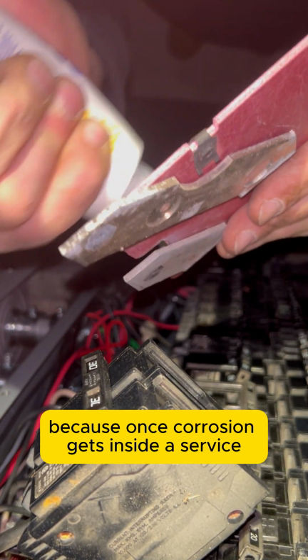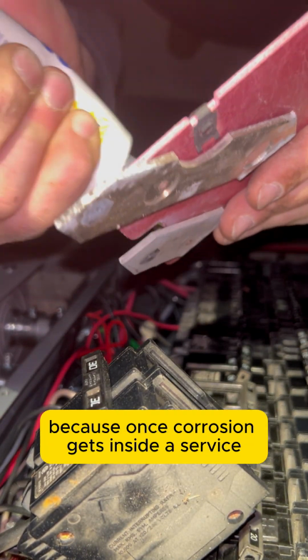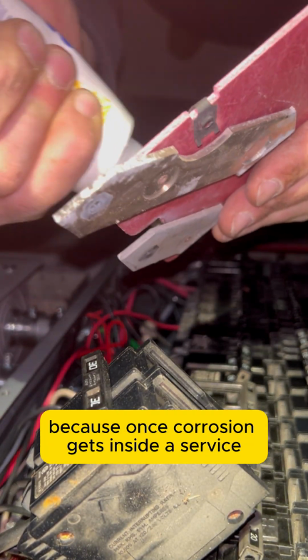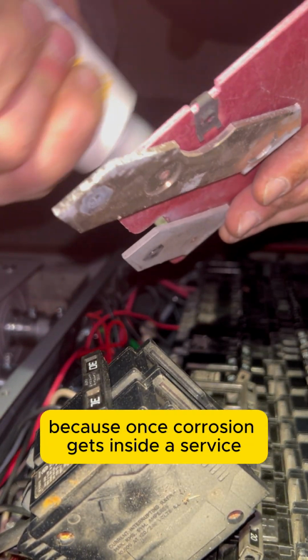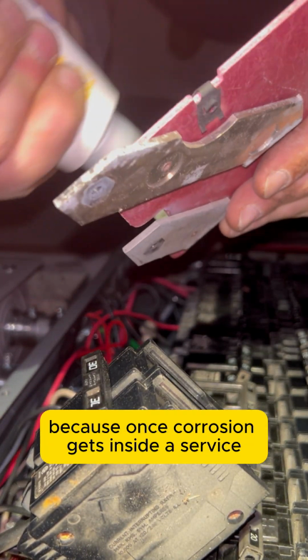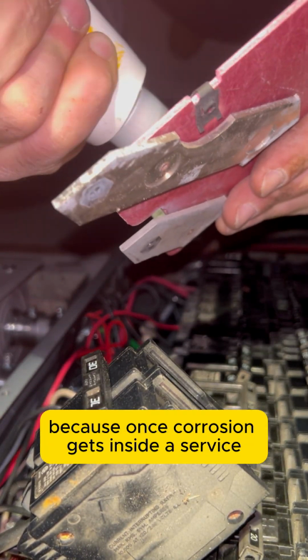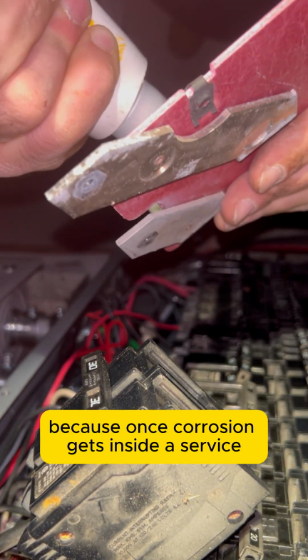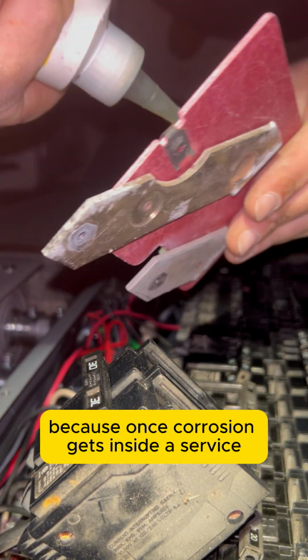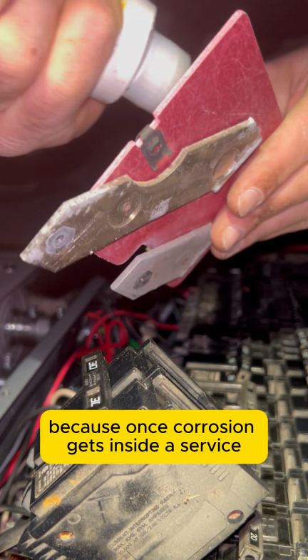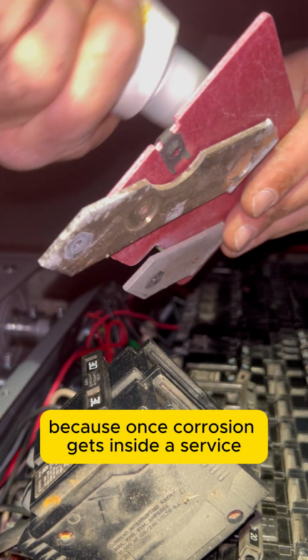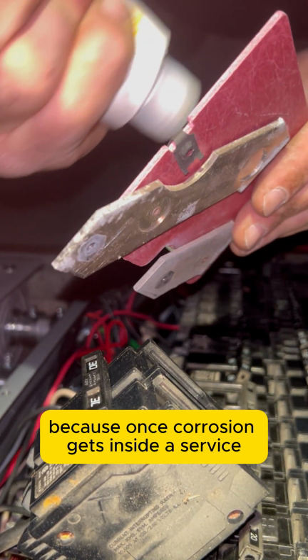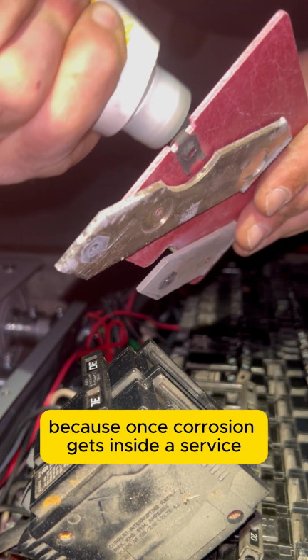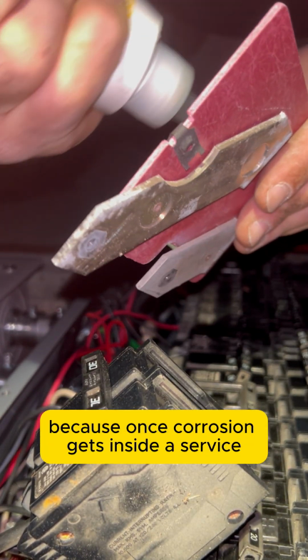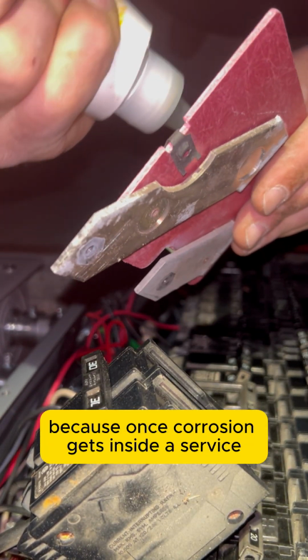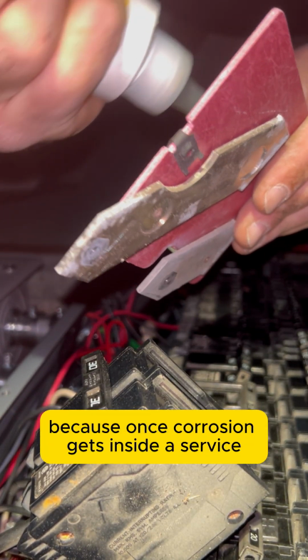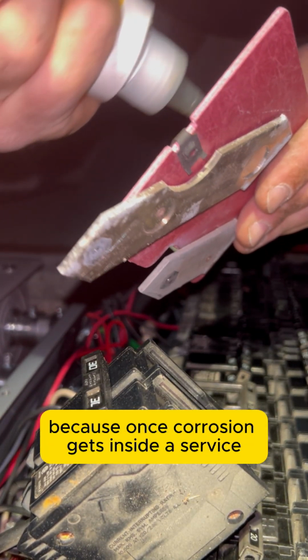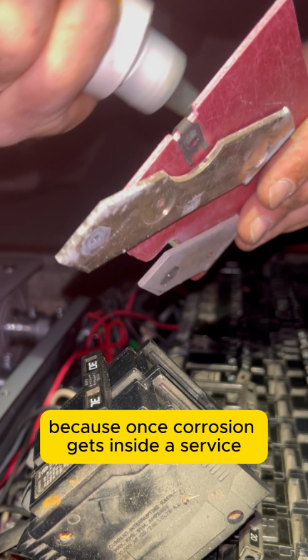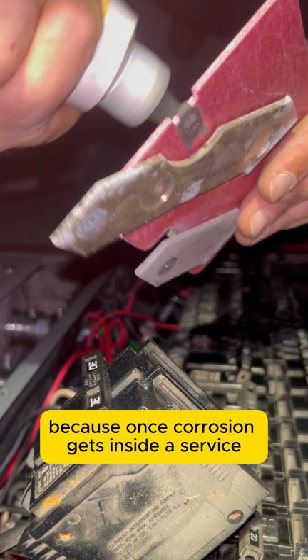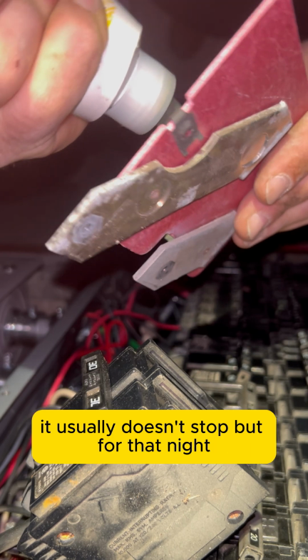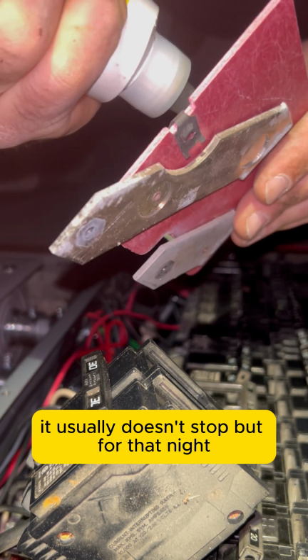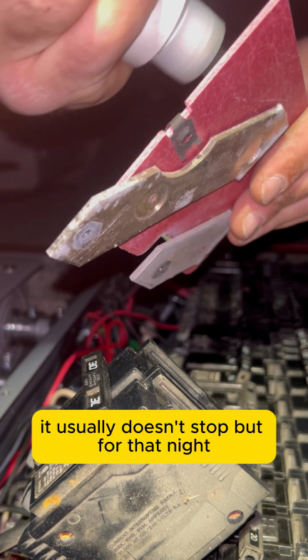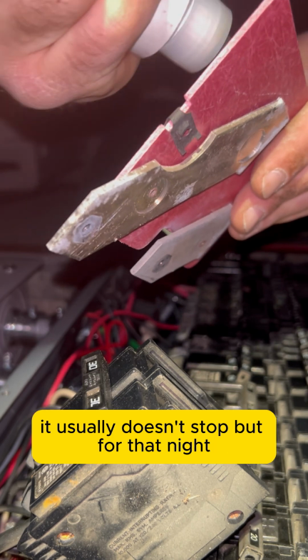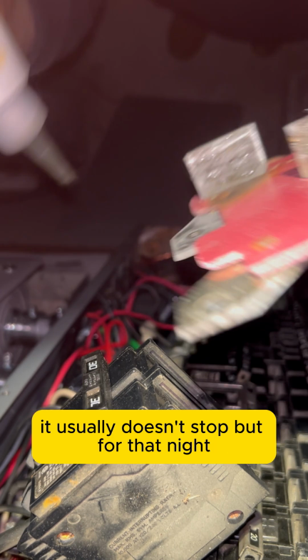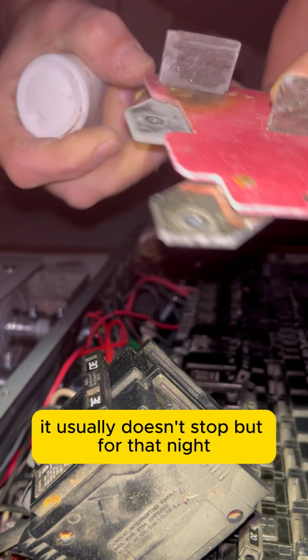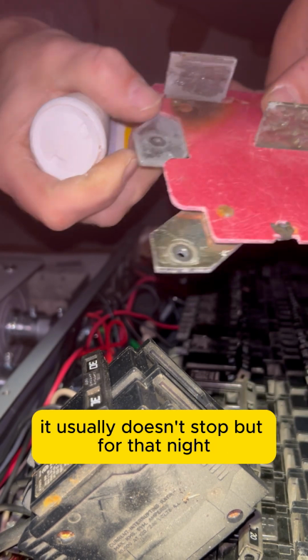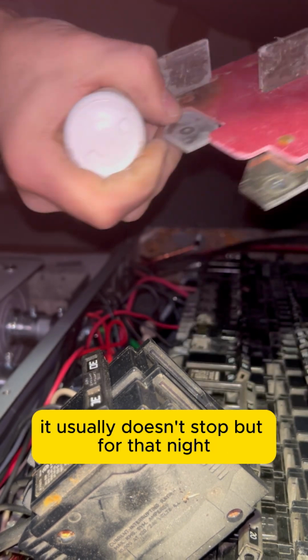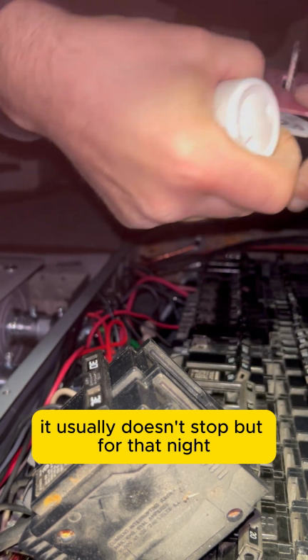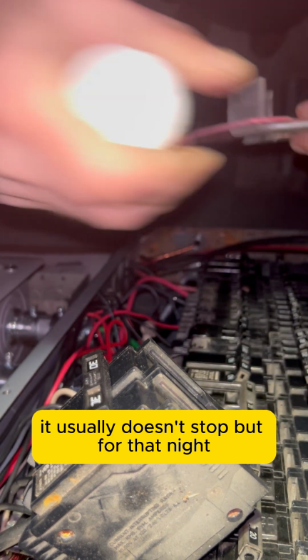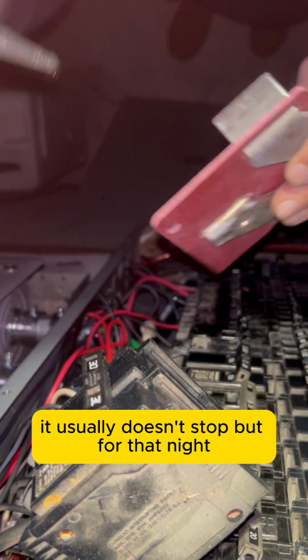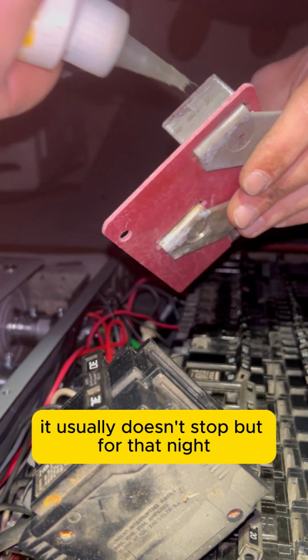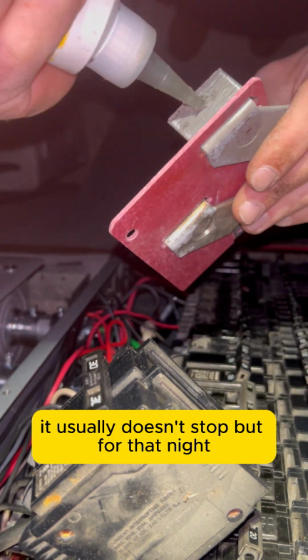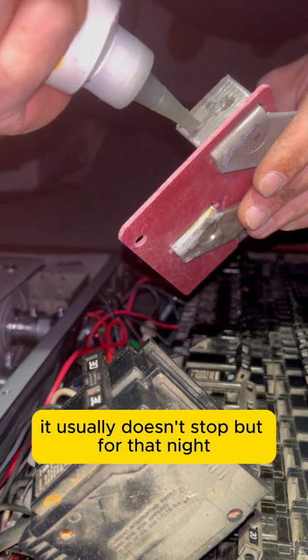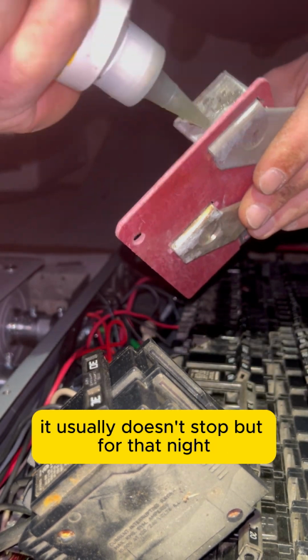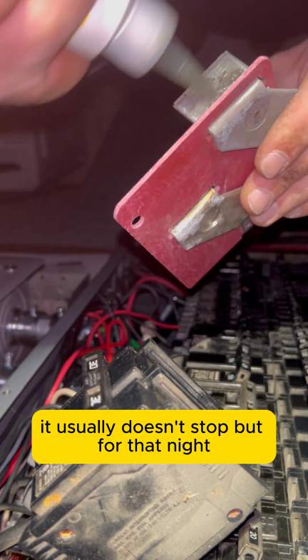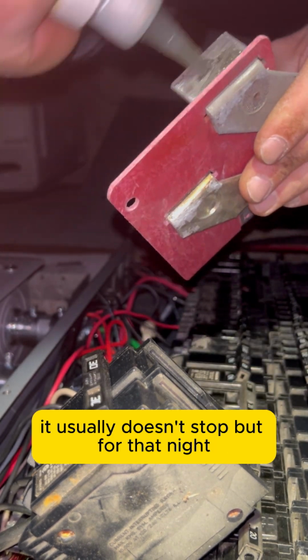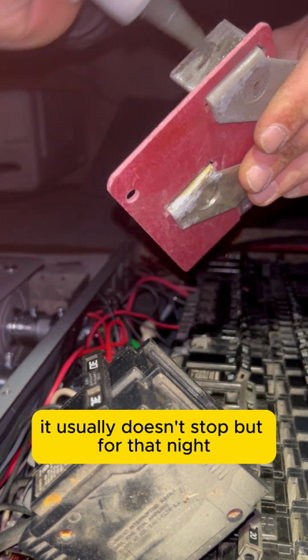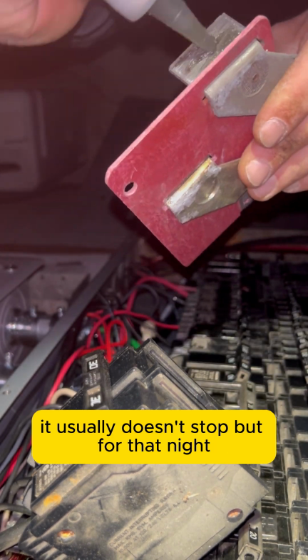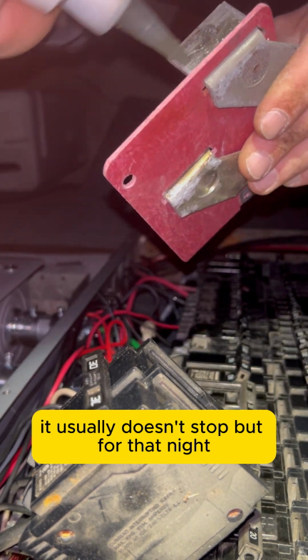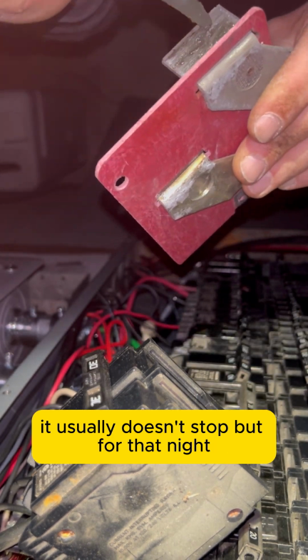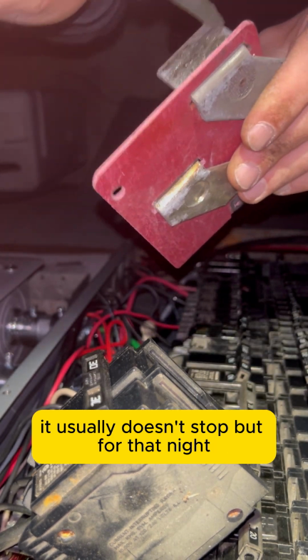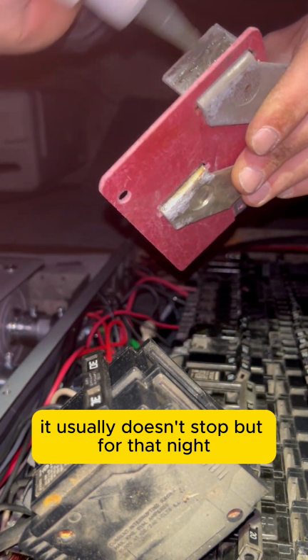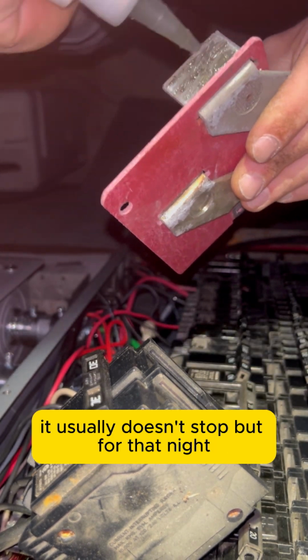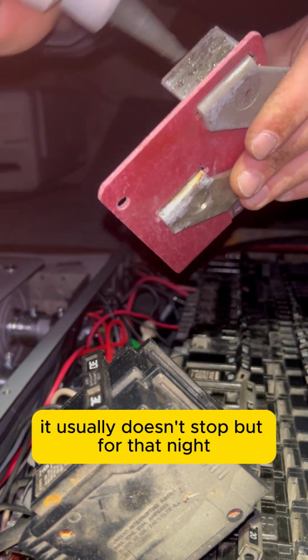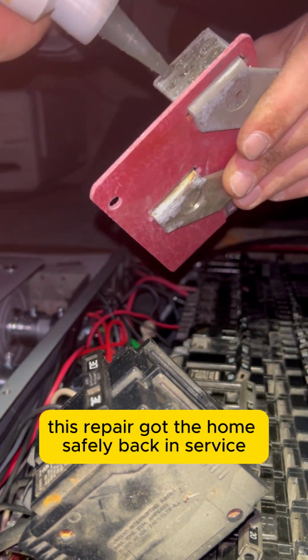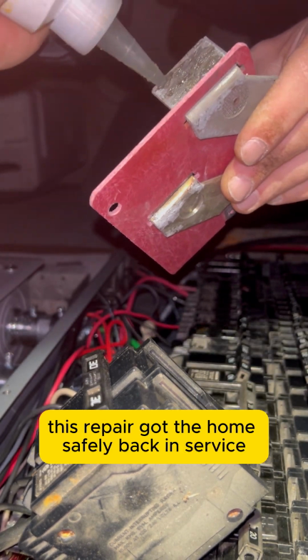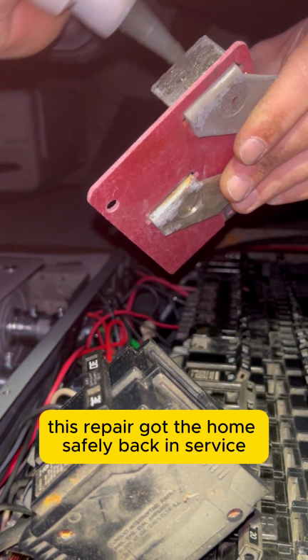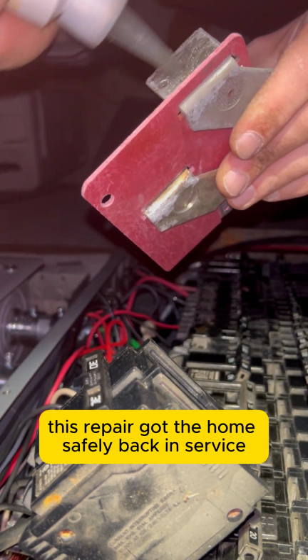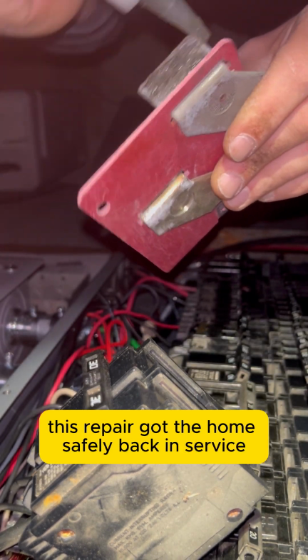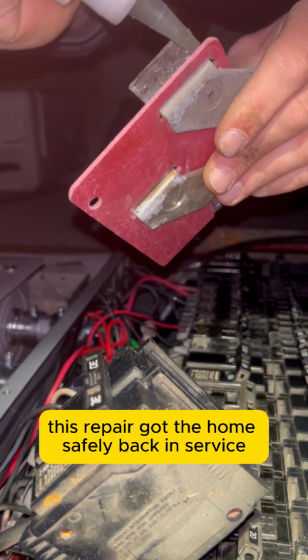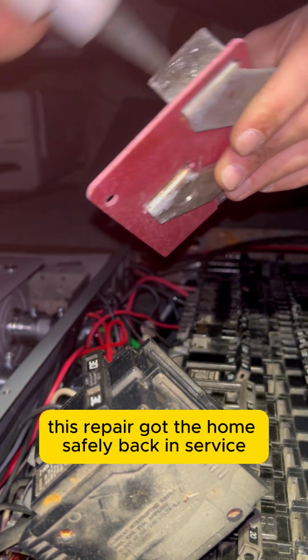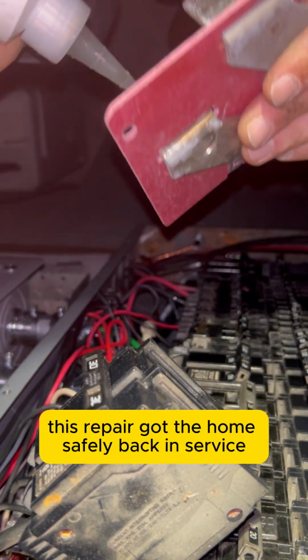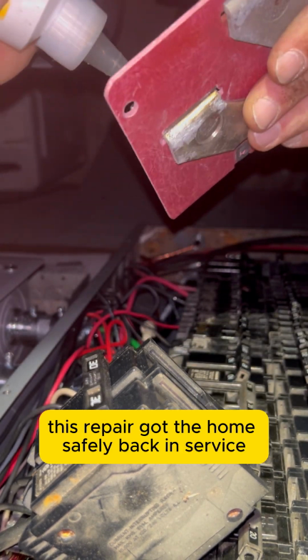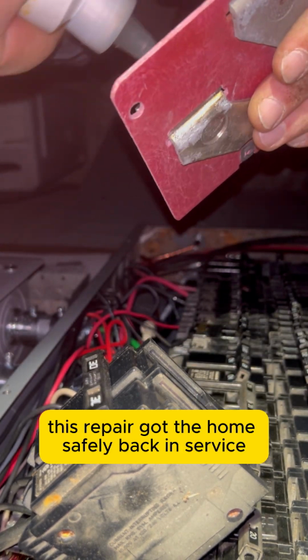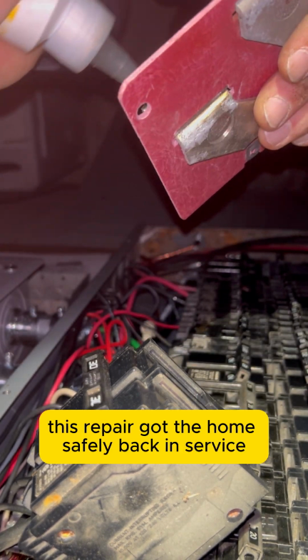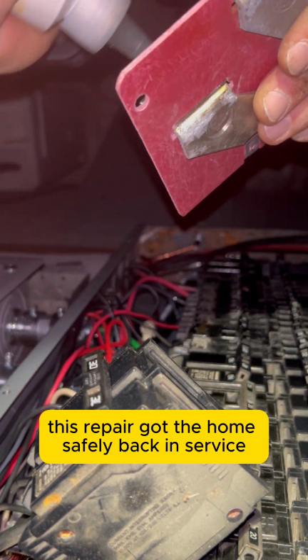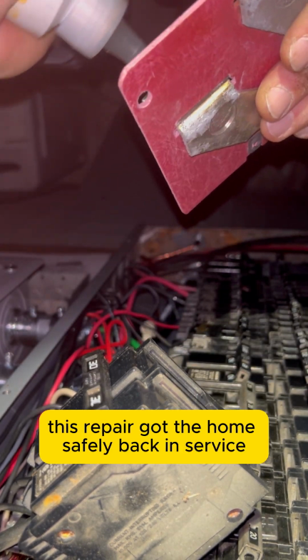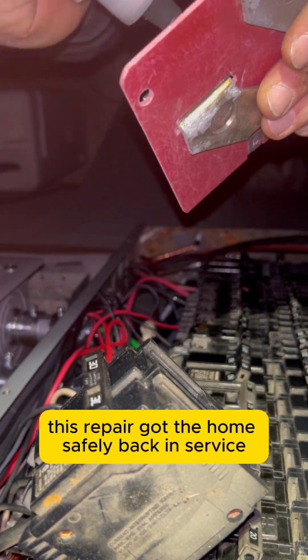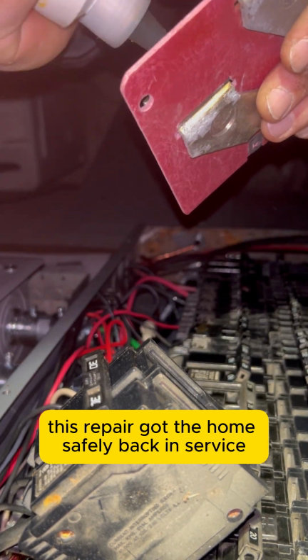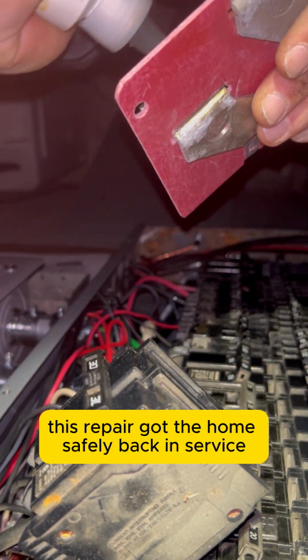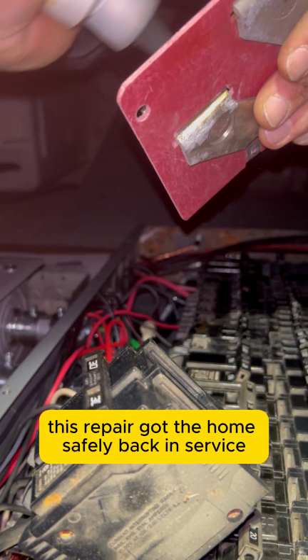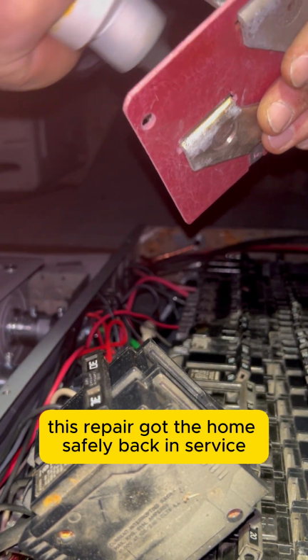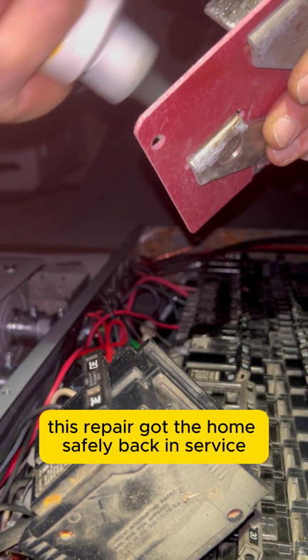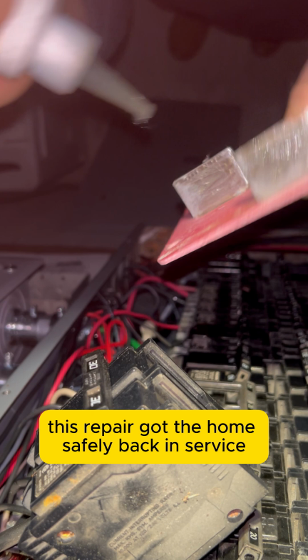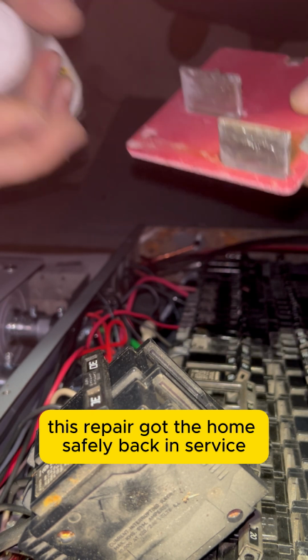once corrosion gets inside a service it usually doesn't stop. But for that night, this repair got the home safely back in service.